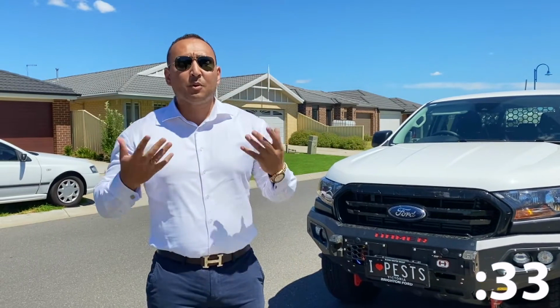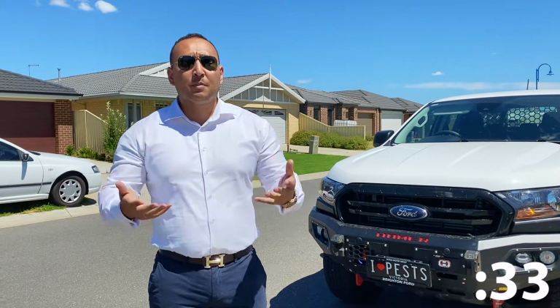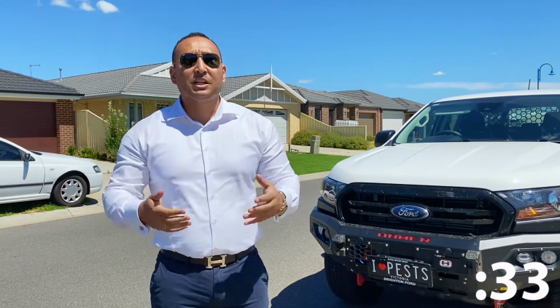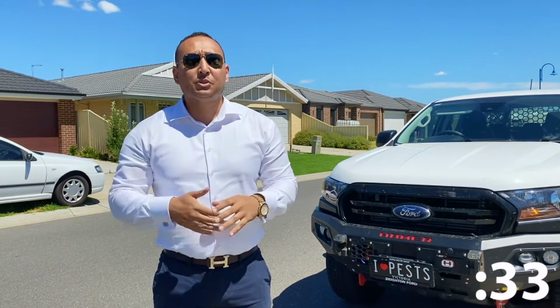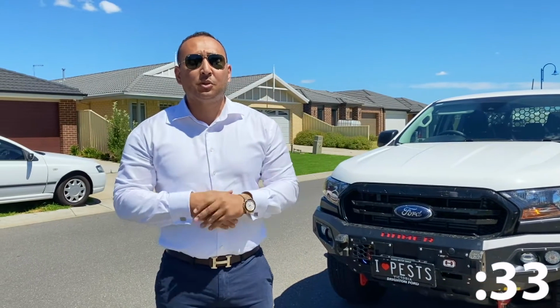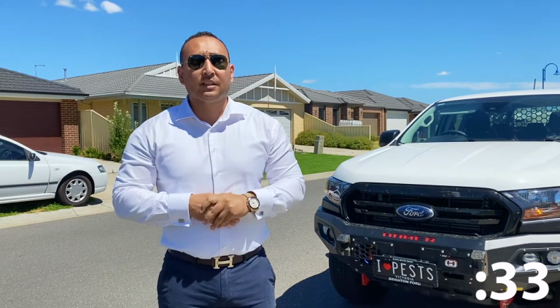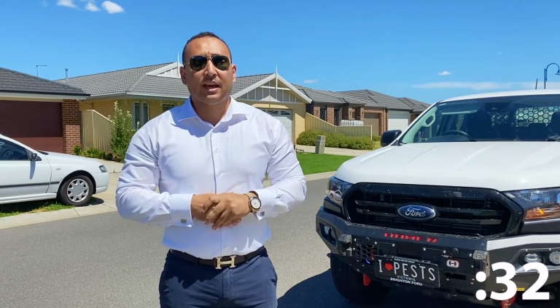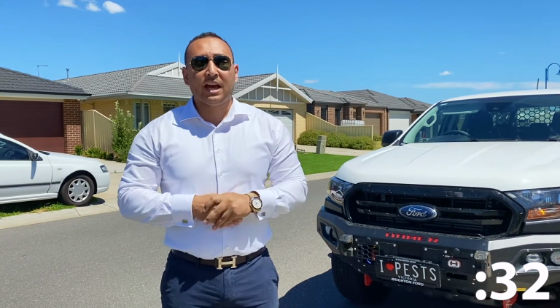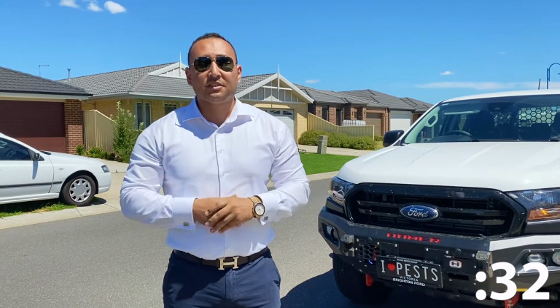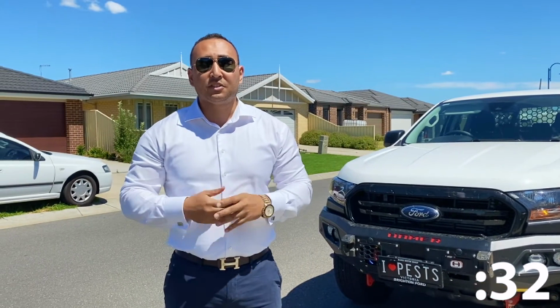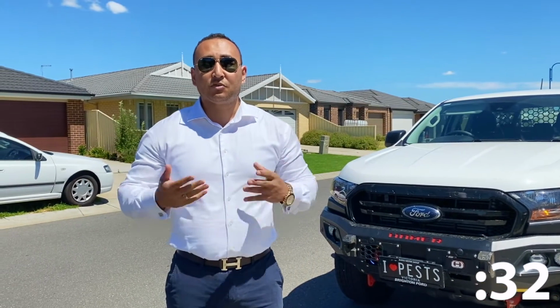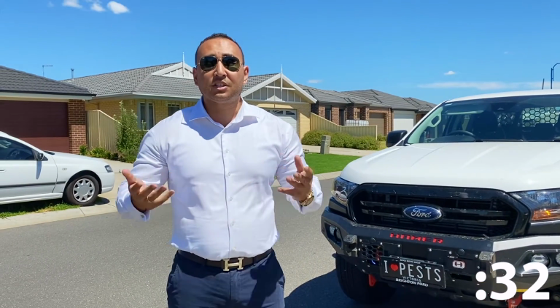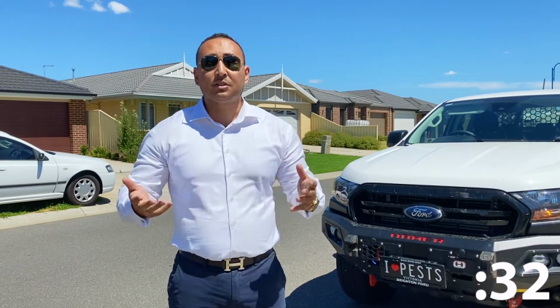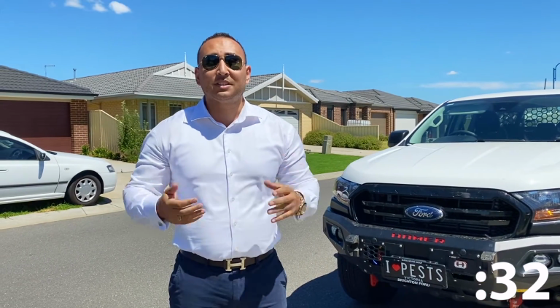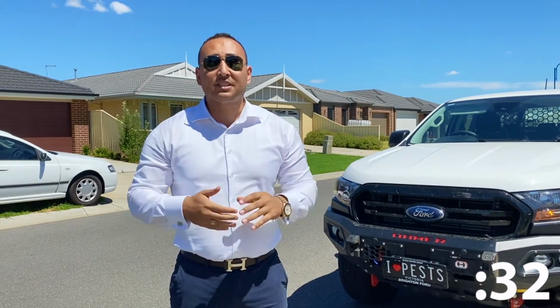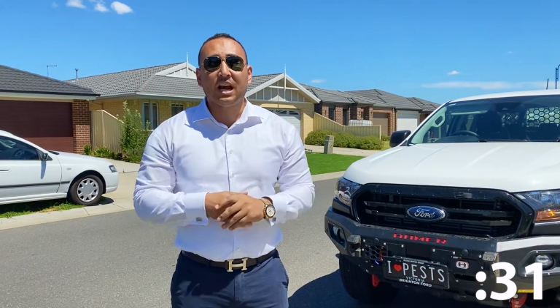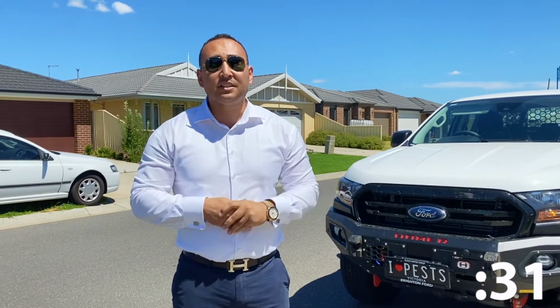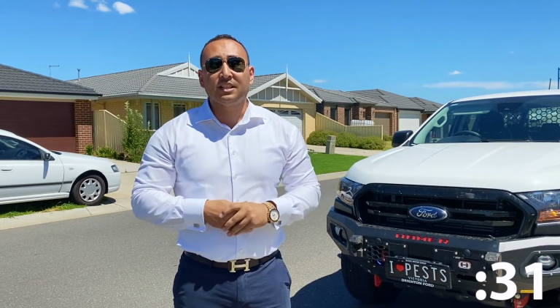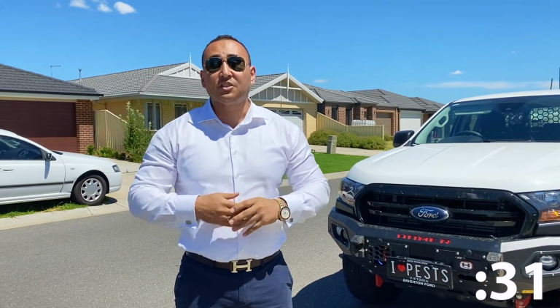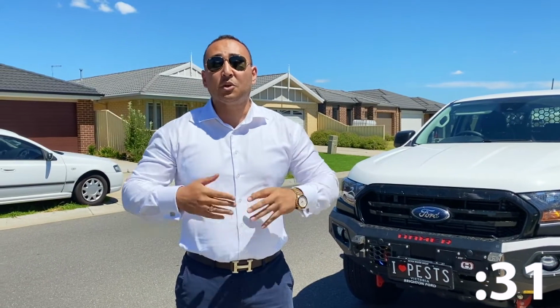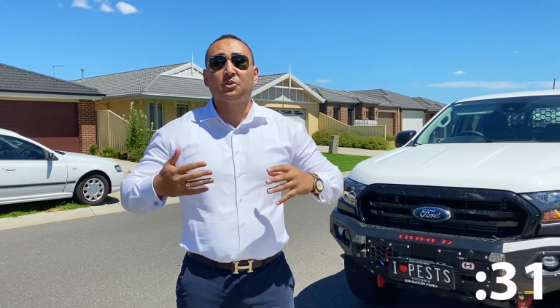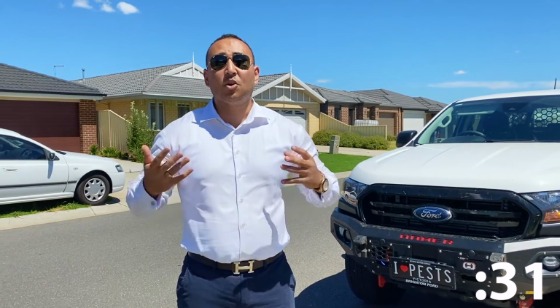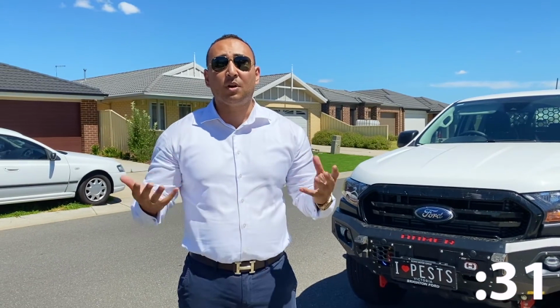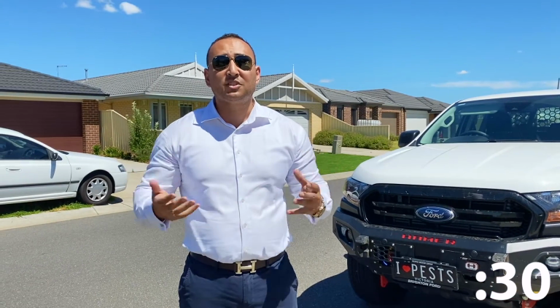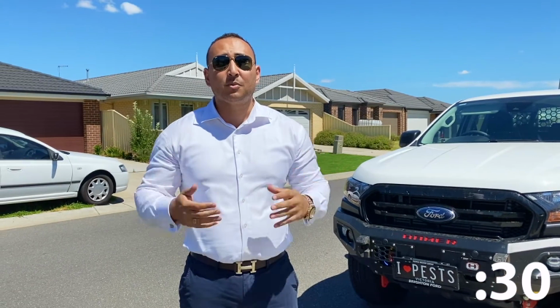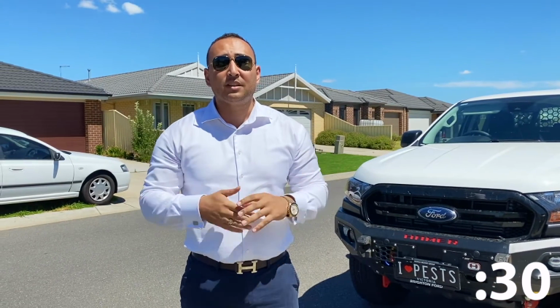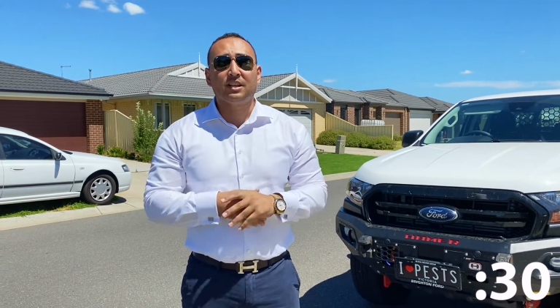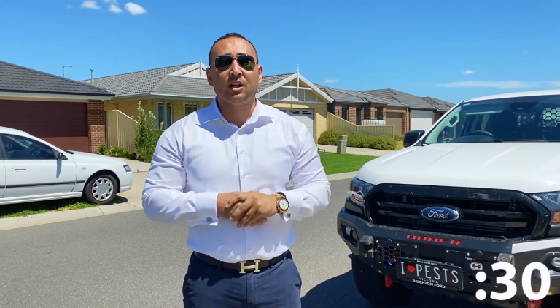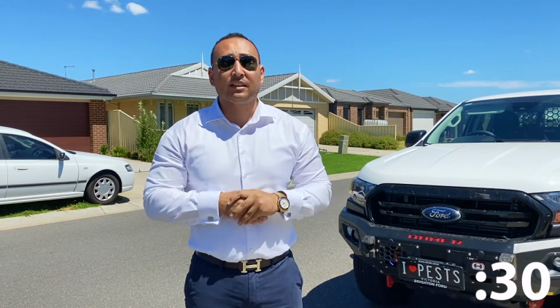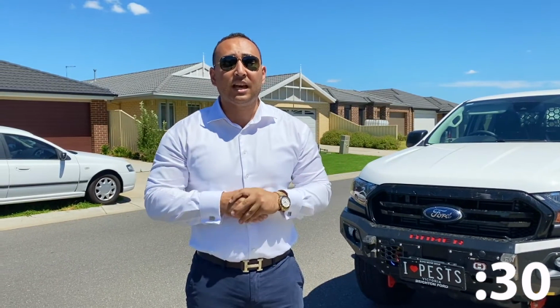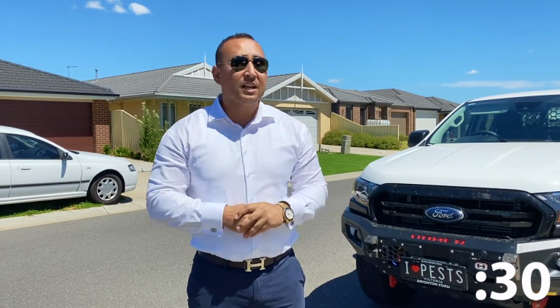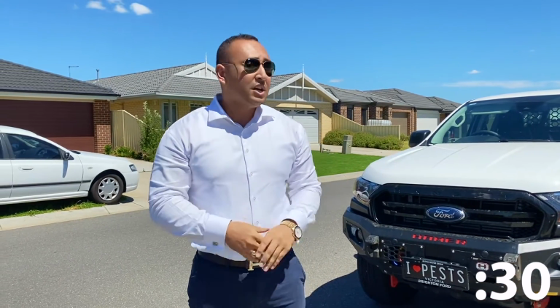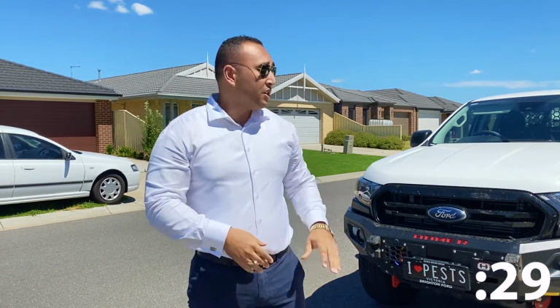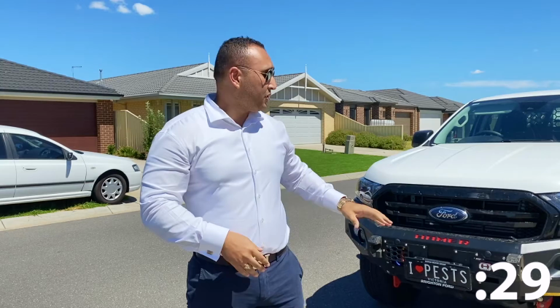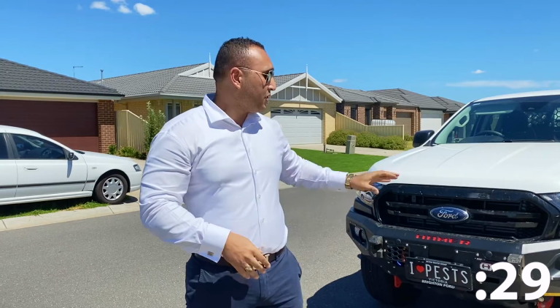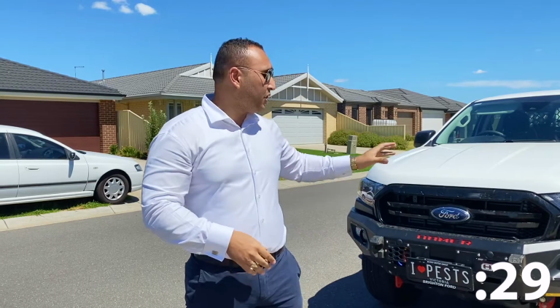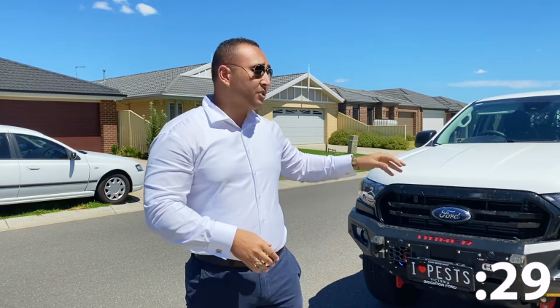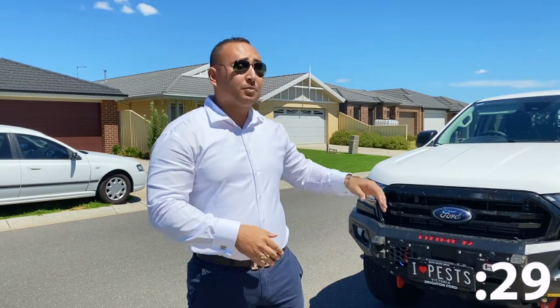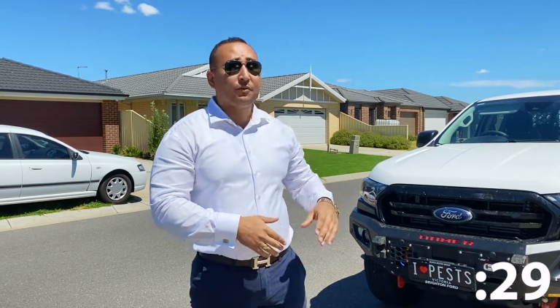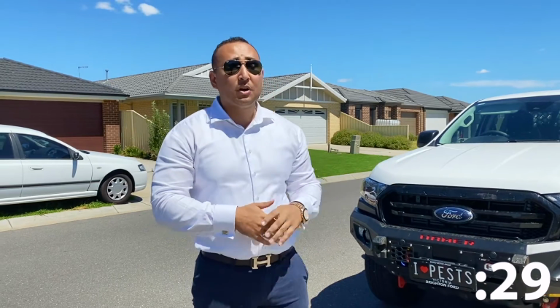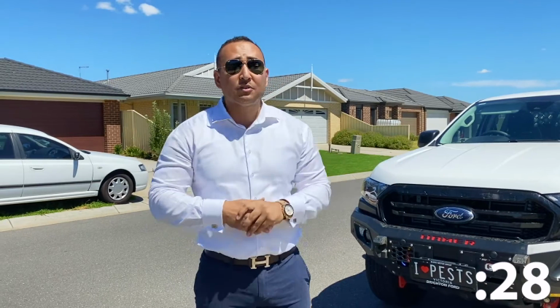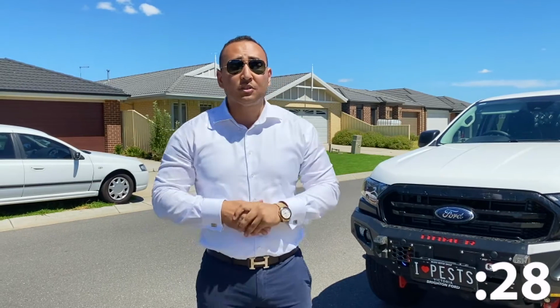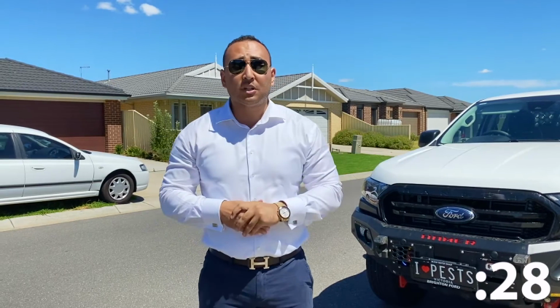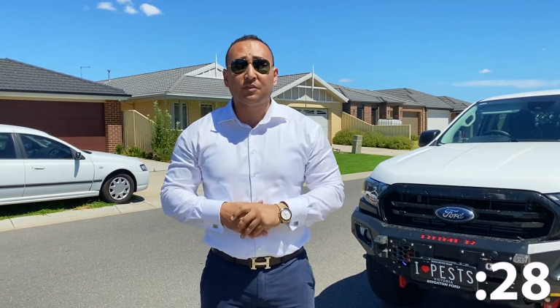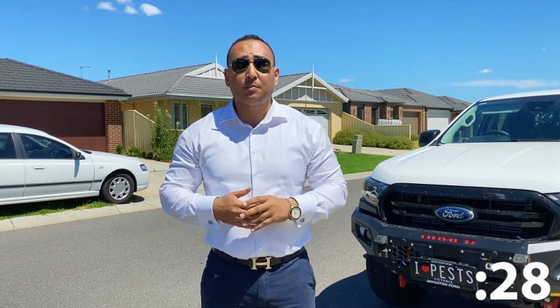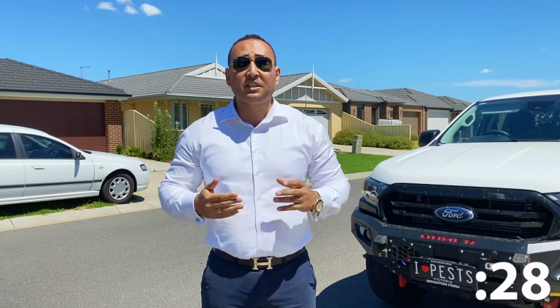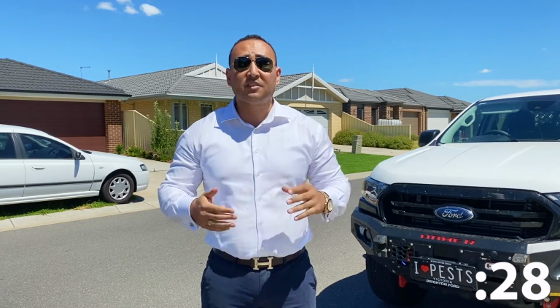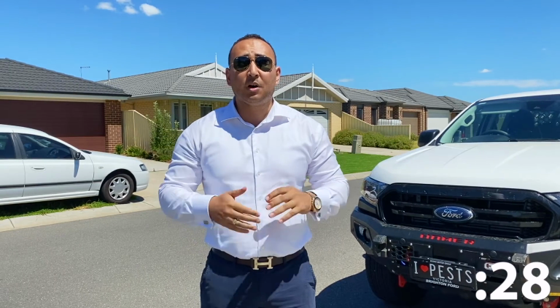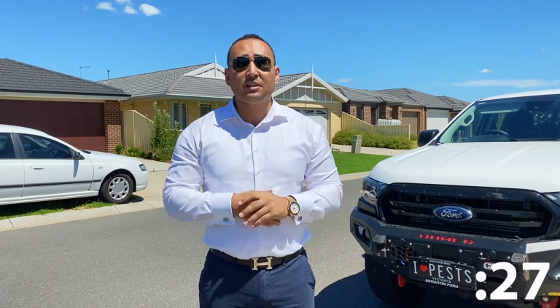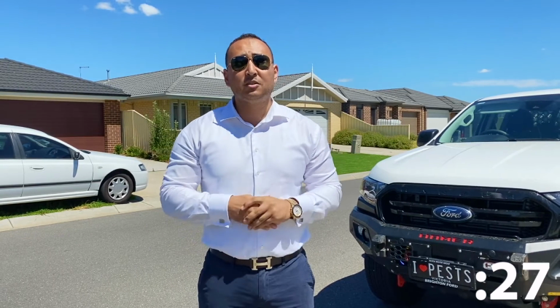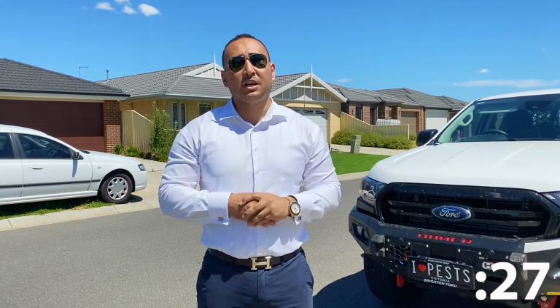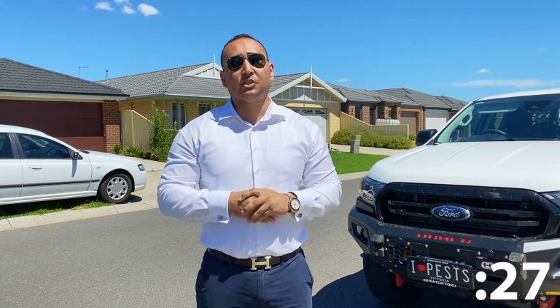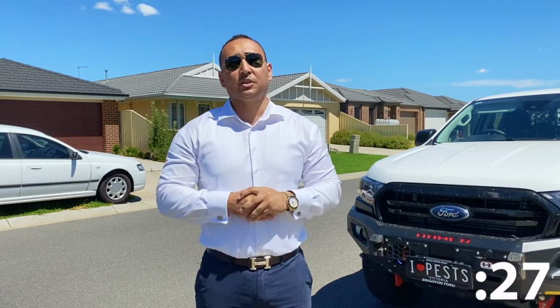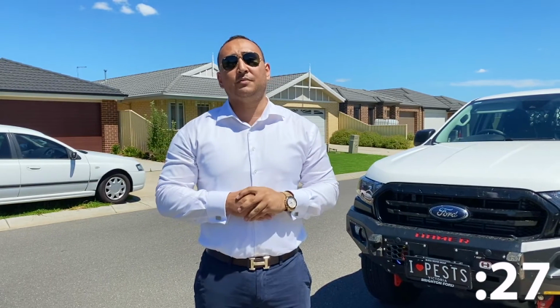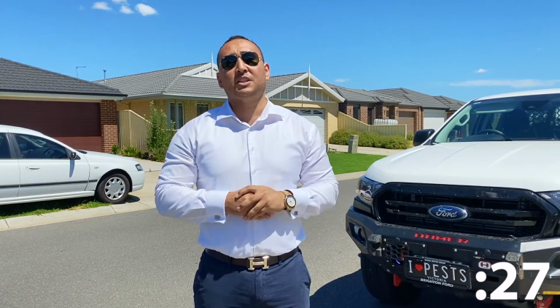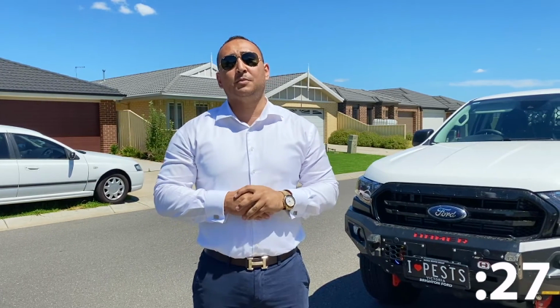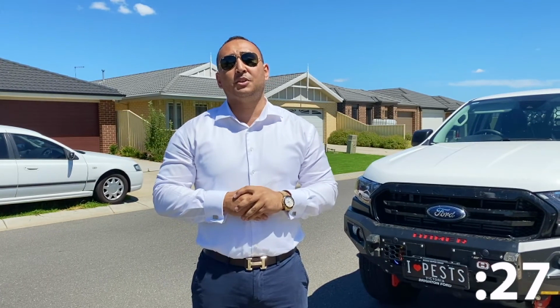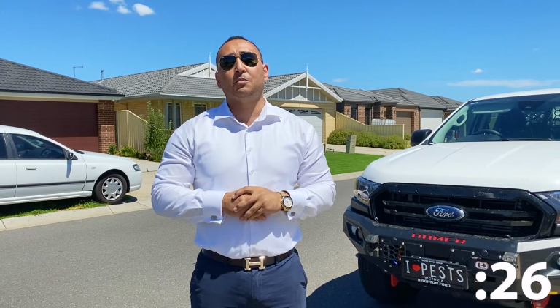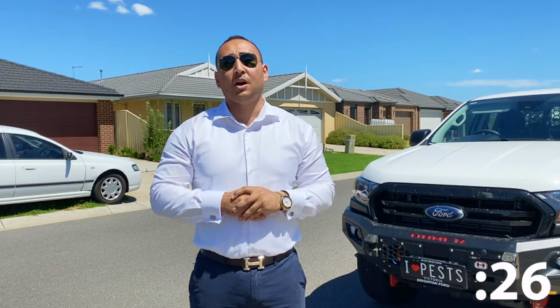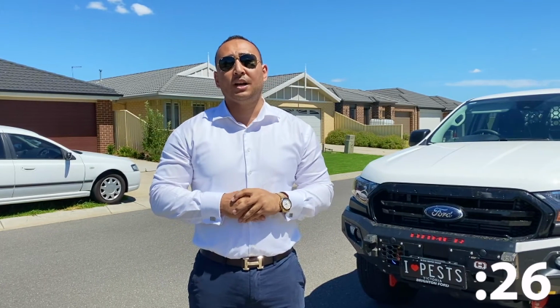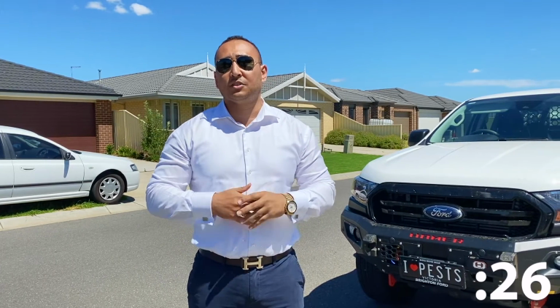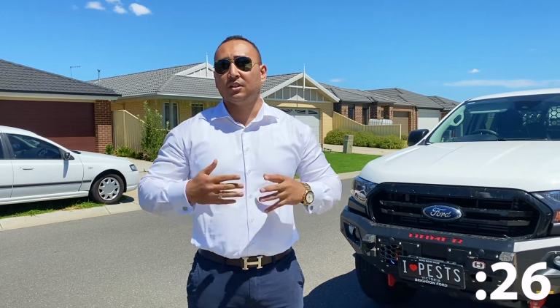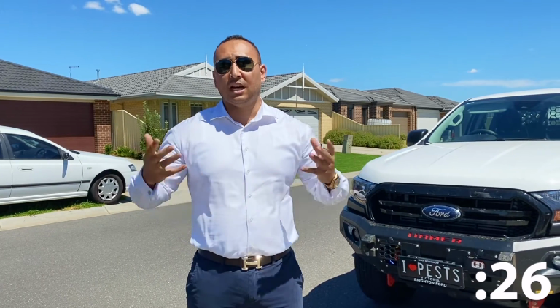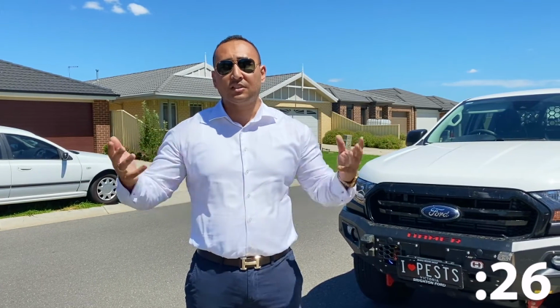Basically with the building and pest inspection, people want to make sure that the house is structurally sound and there are no termites or anything like that. It only costs a few hundred dollars for peace of mind to make sure the investment you're buying is going to last long term.